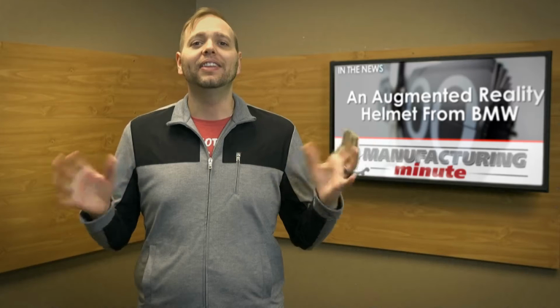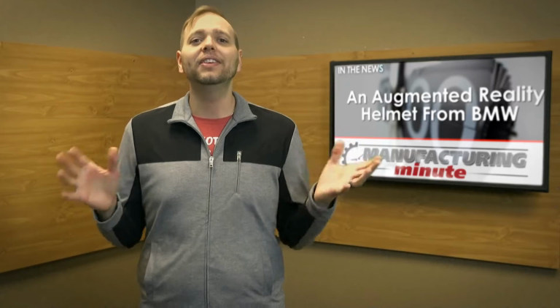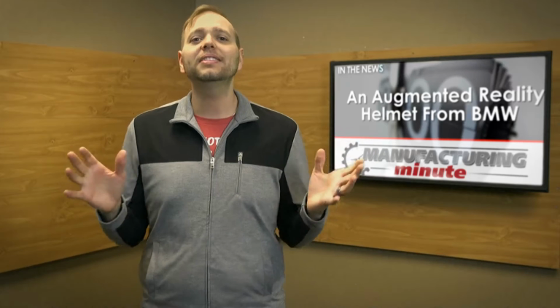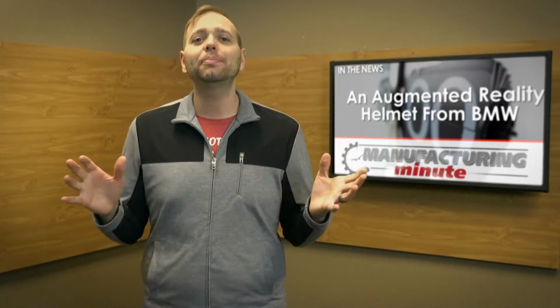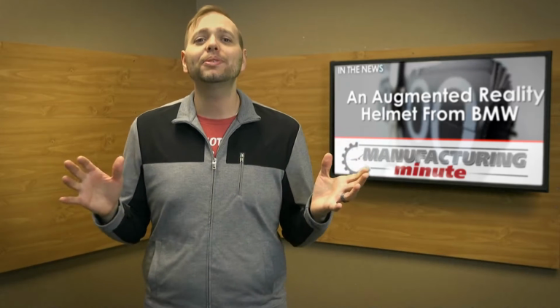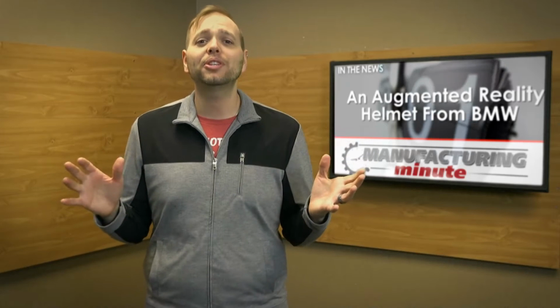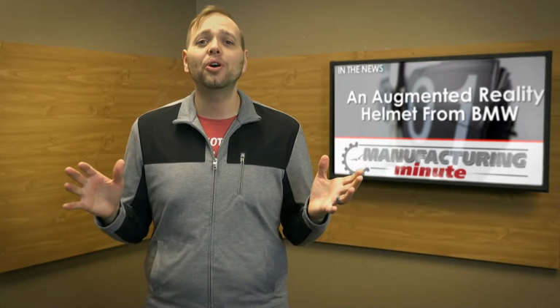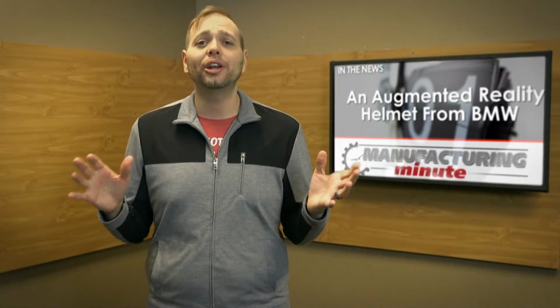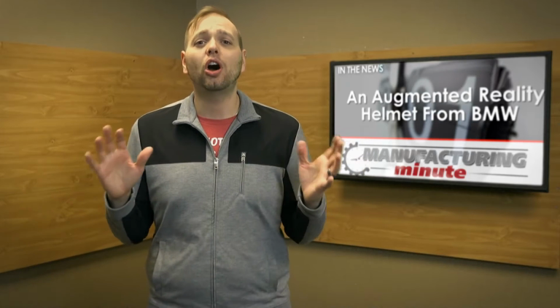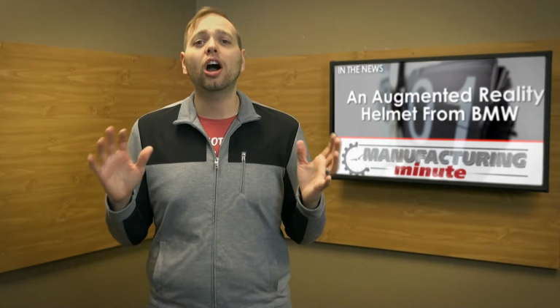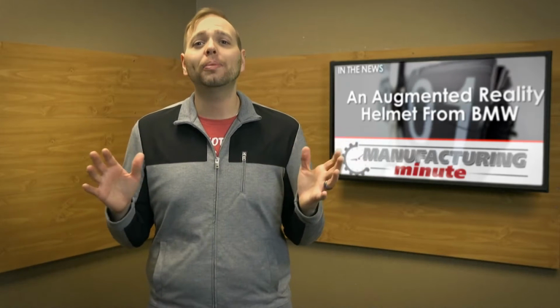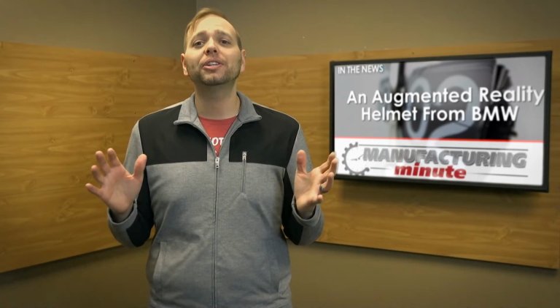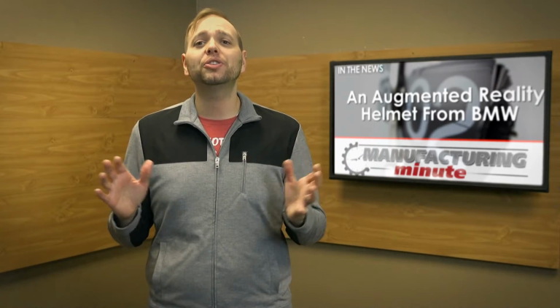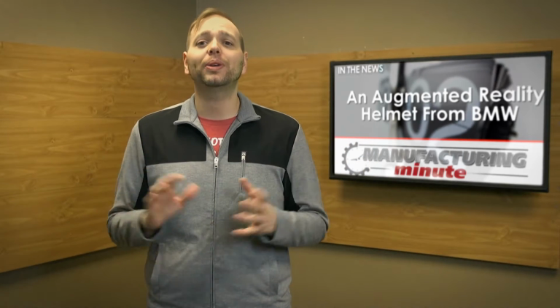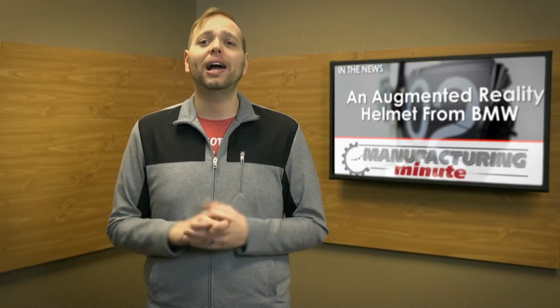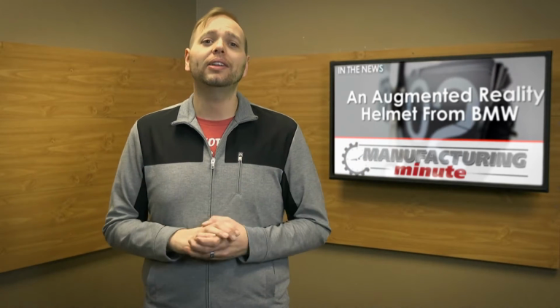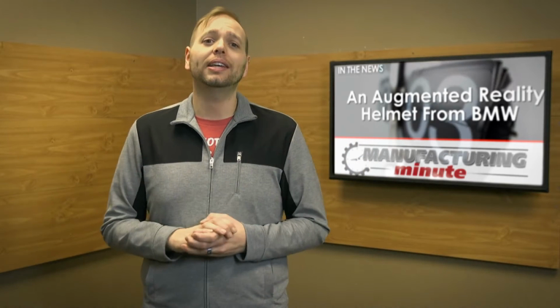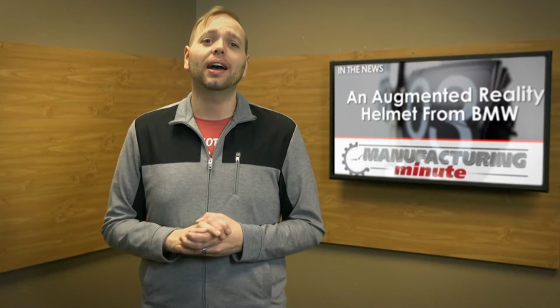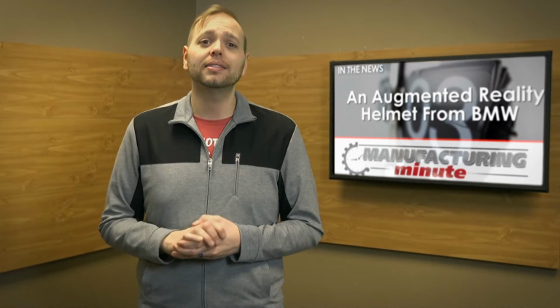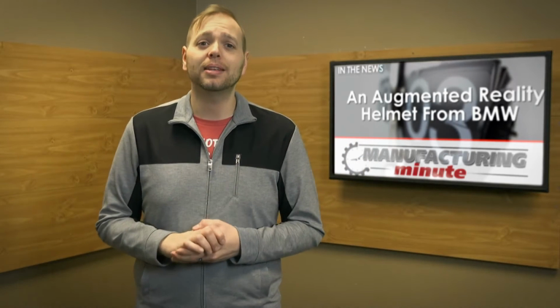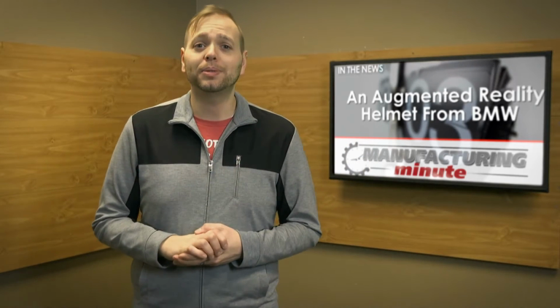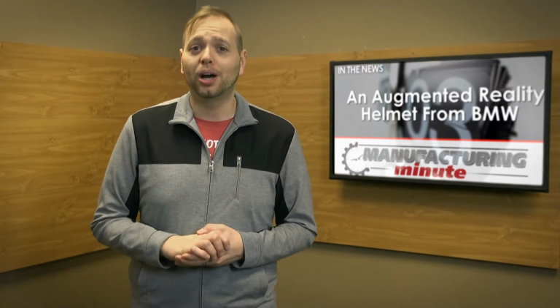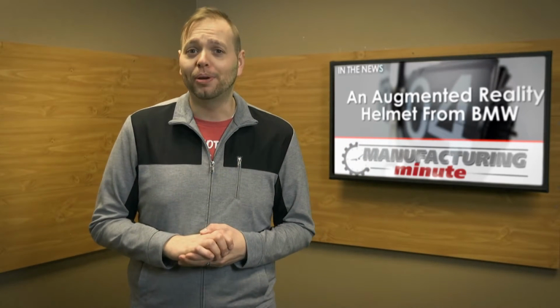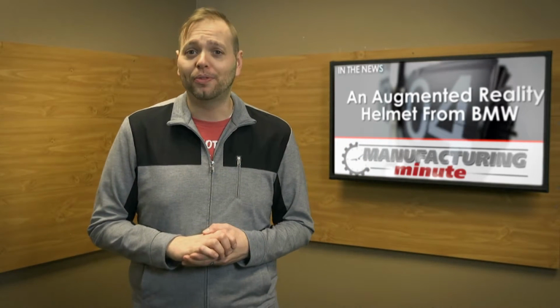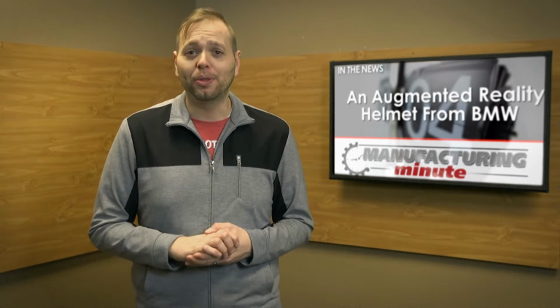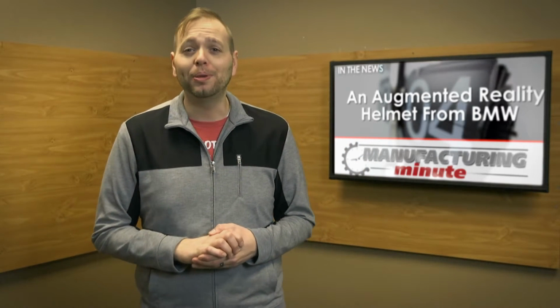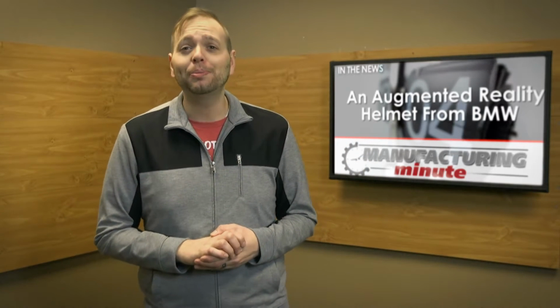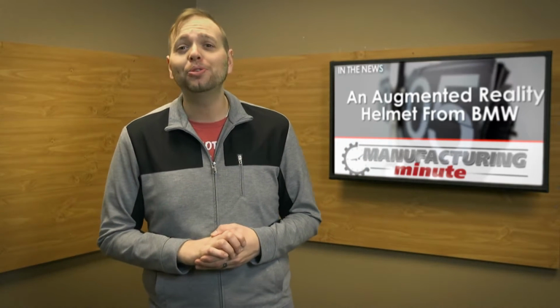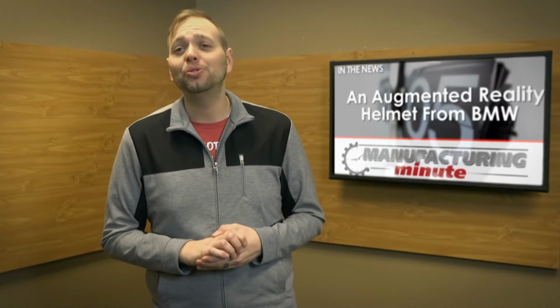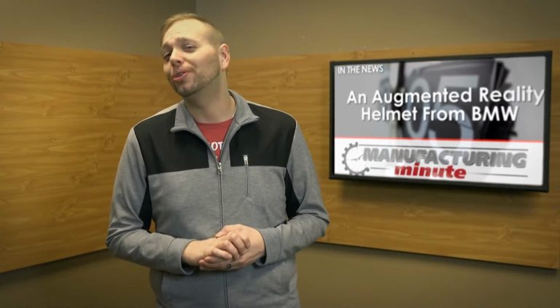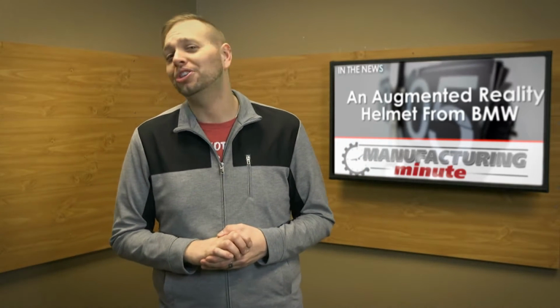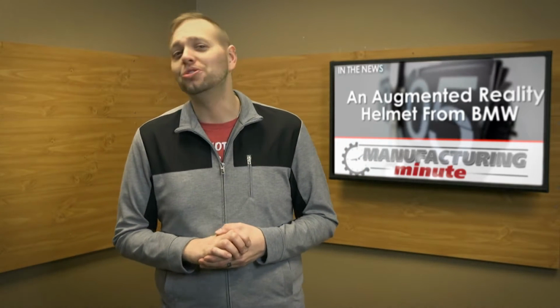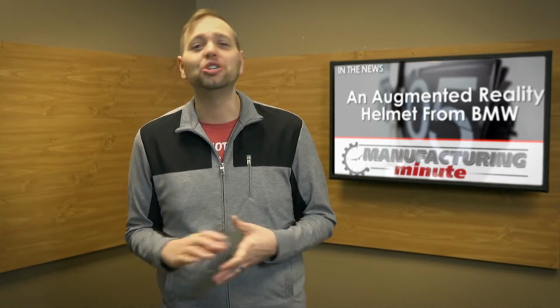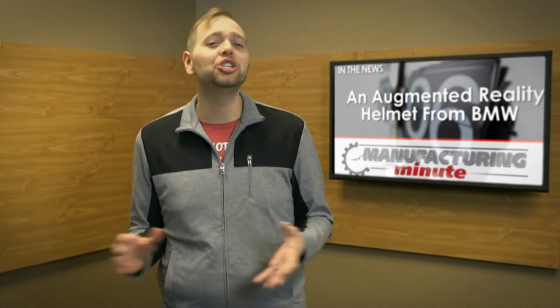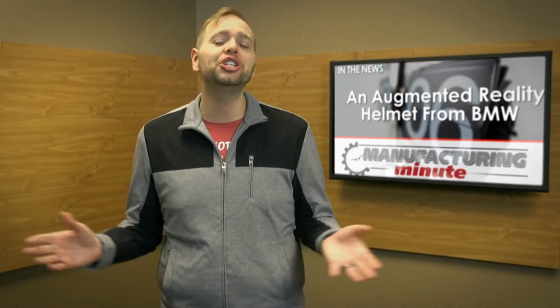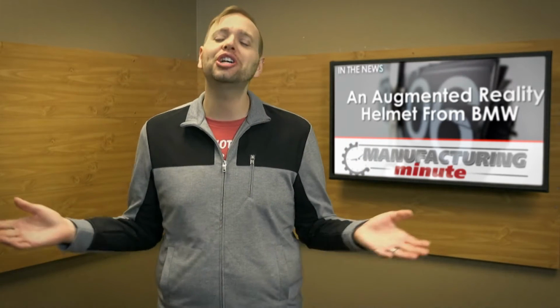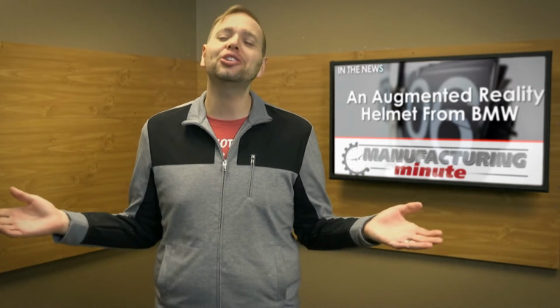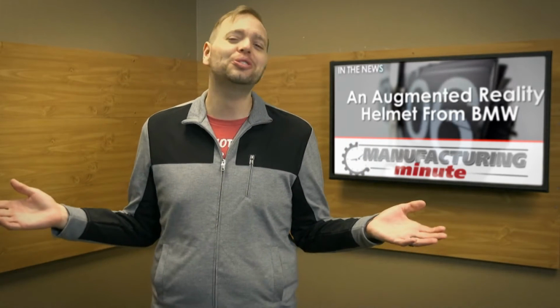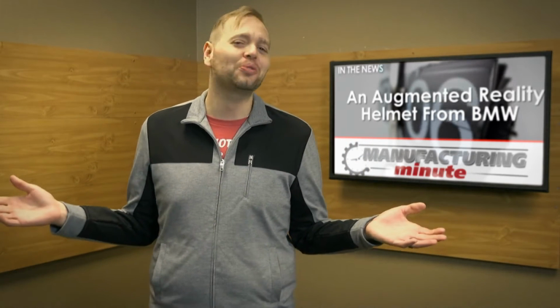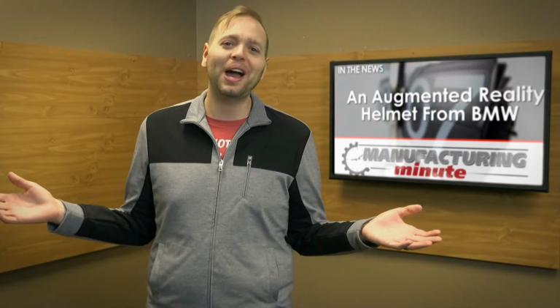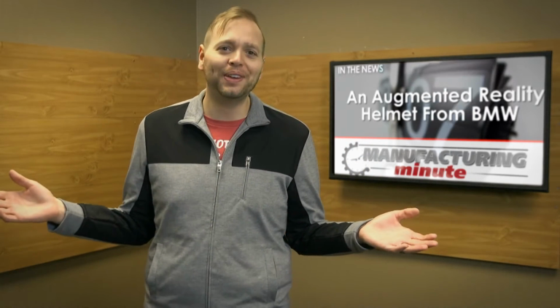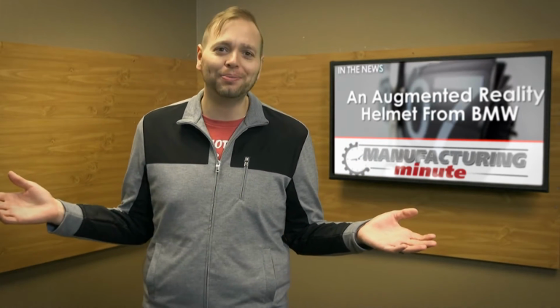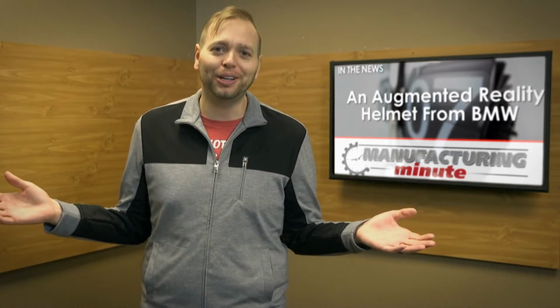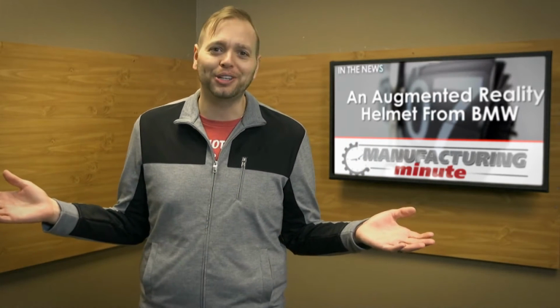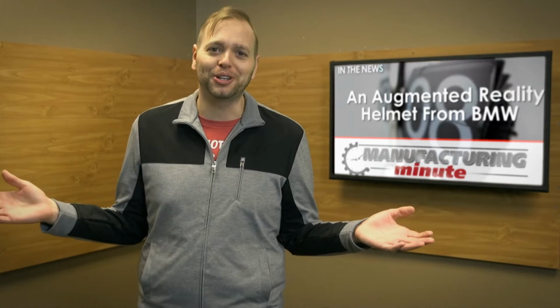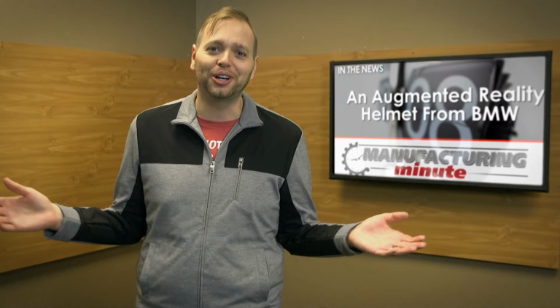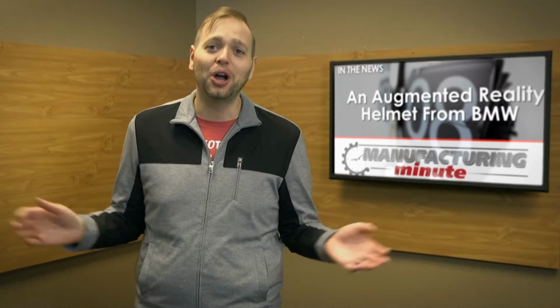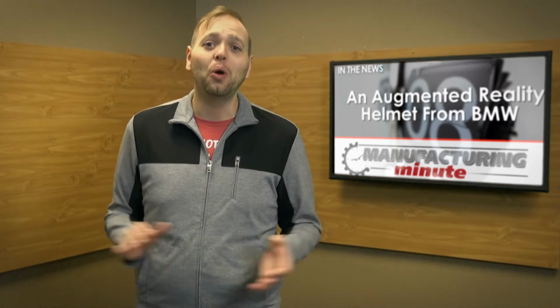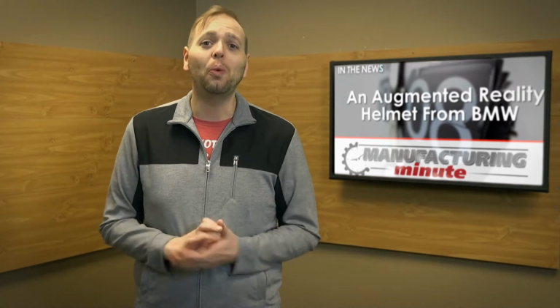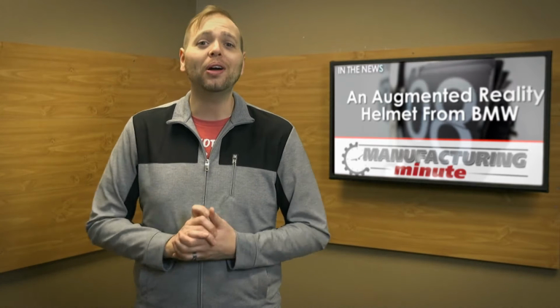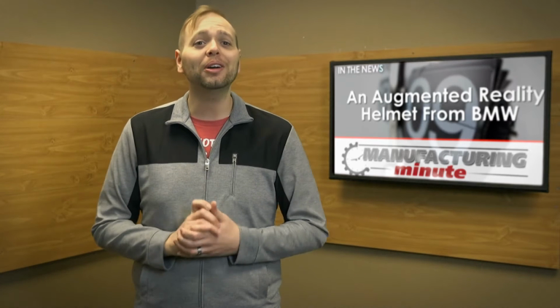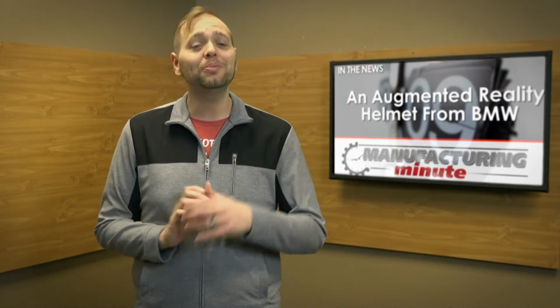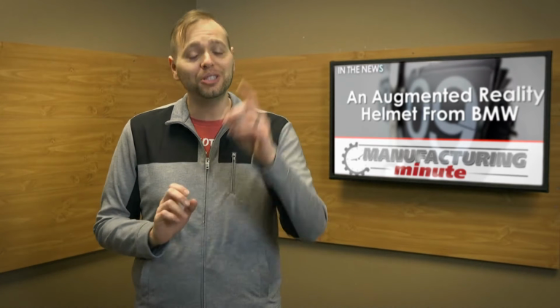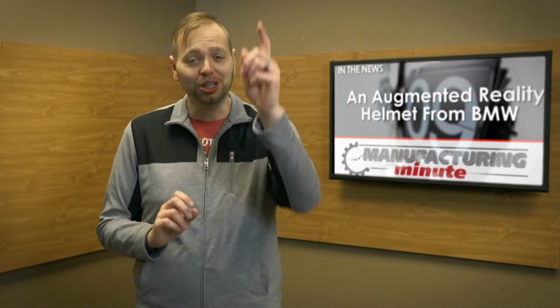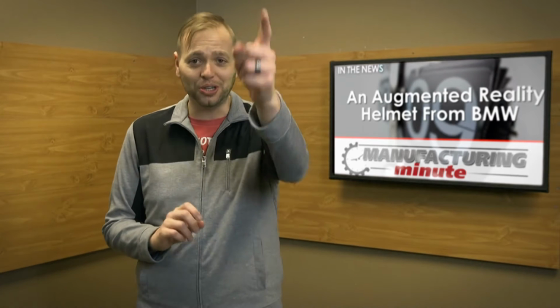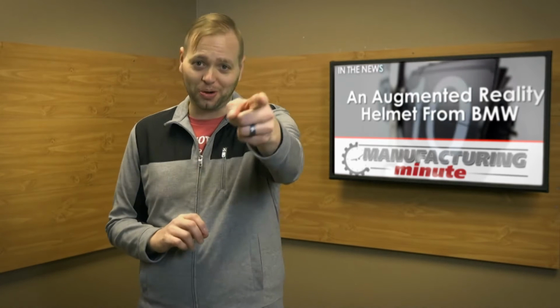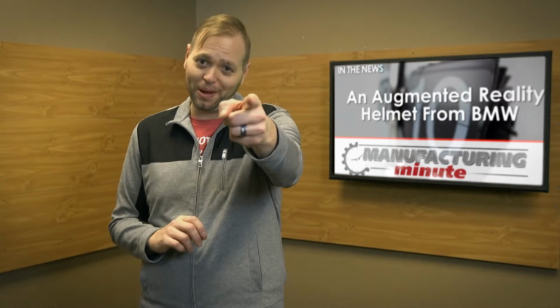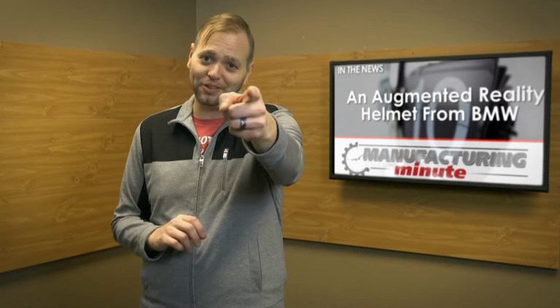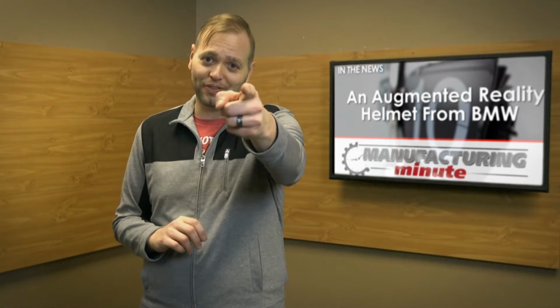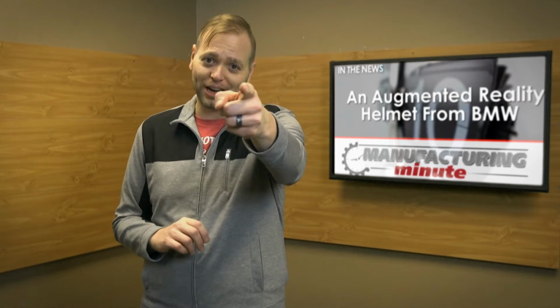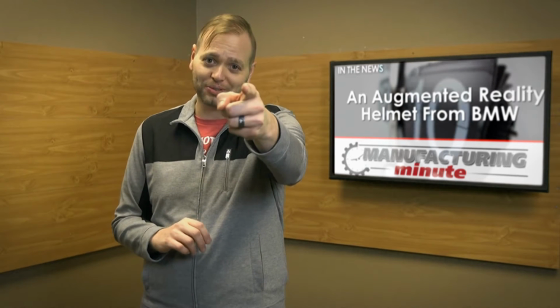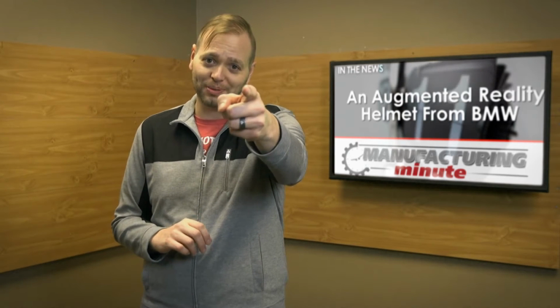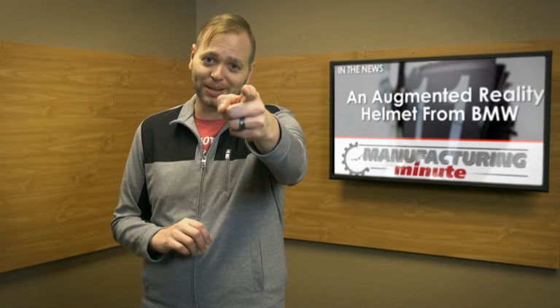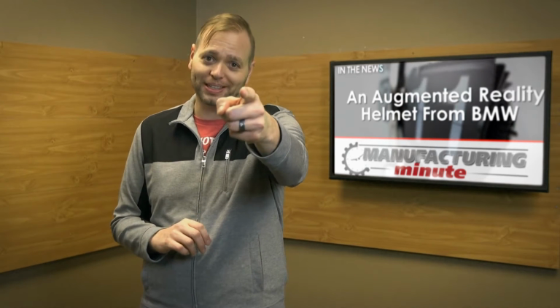In this episode, an augmented reality concept helmet for the people who bring you sheer driving pleasure. Welcome to your Manufacturing Minute.